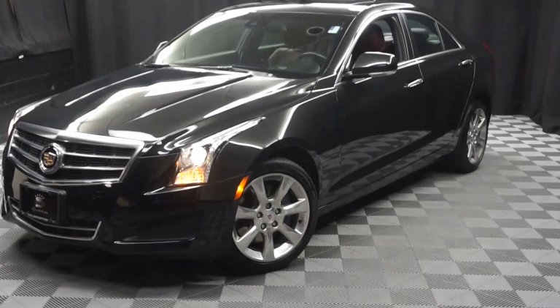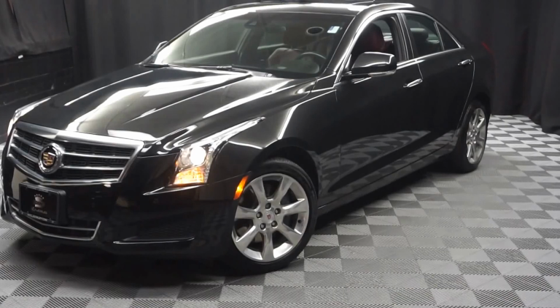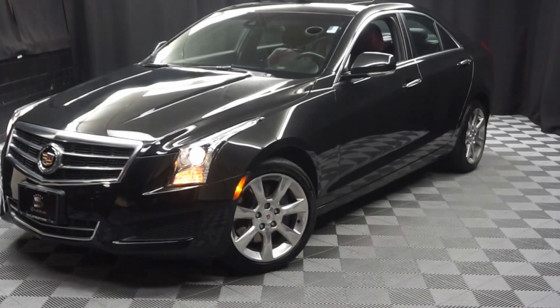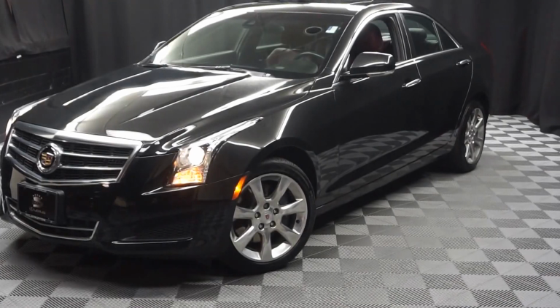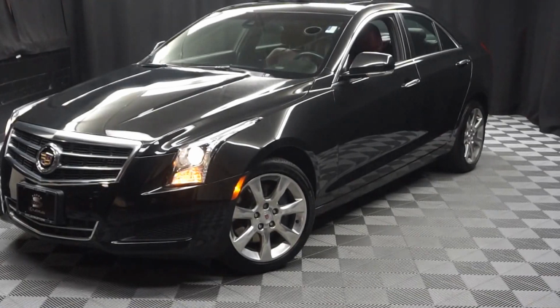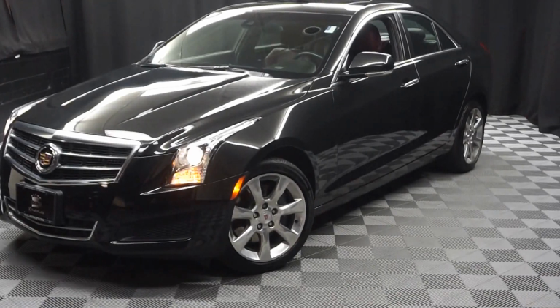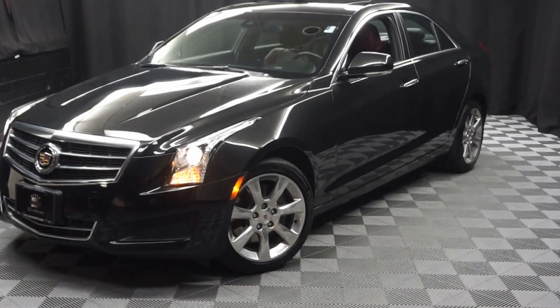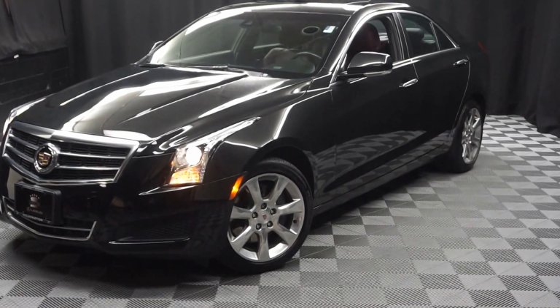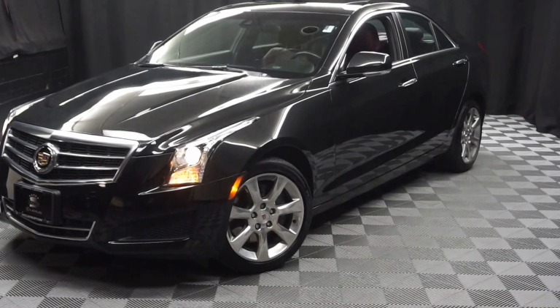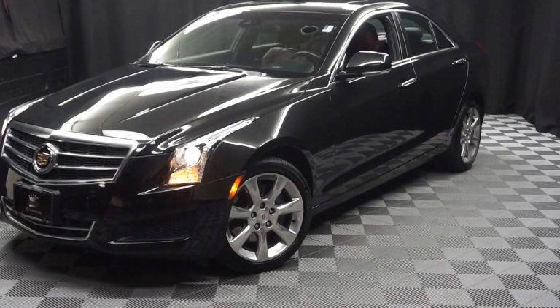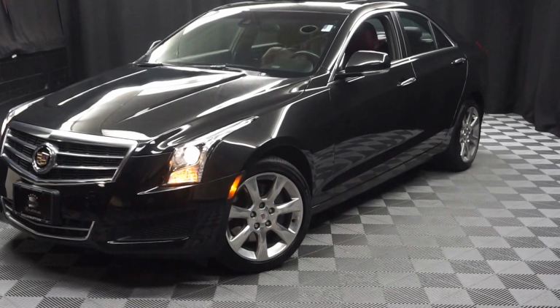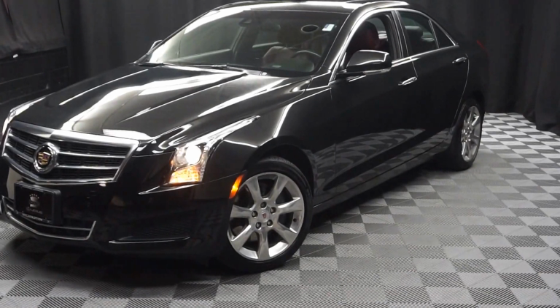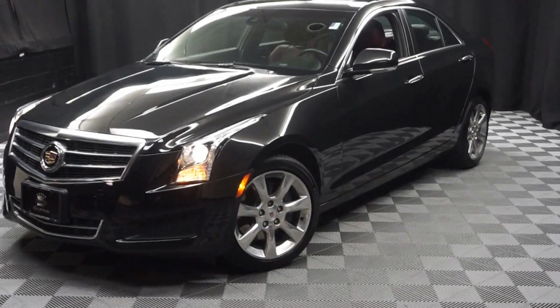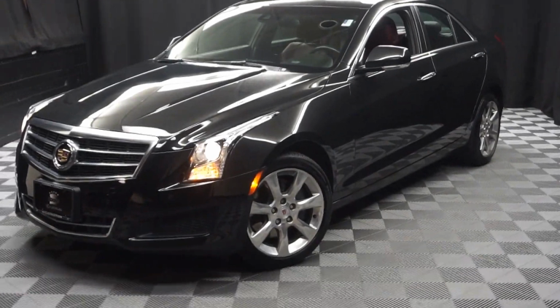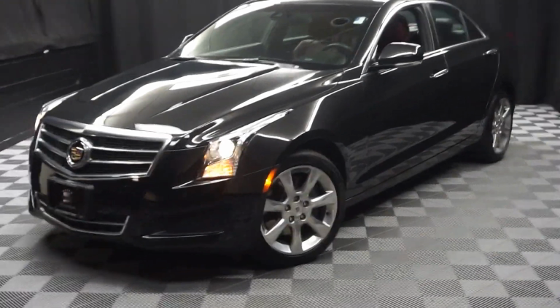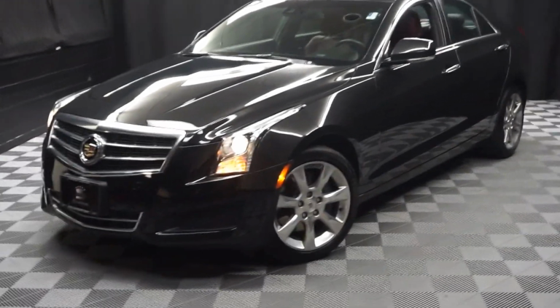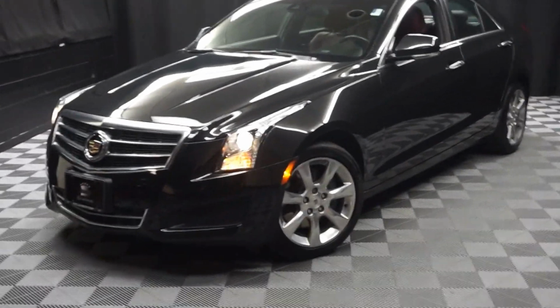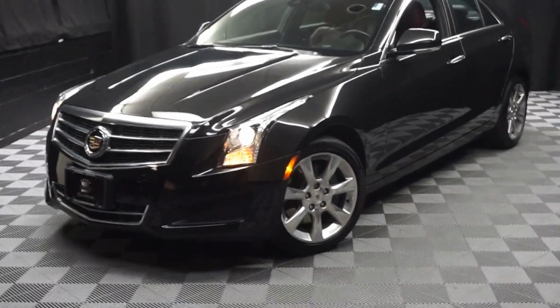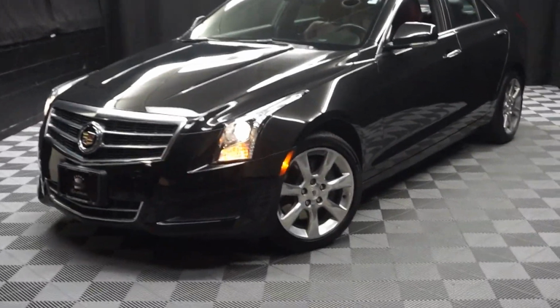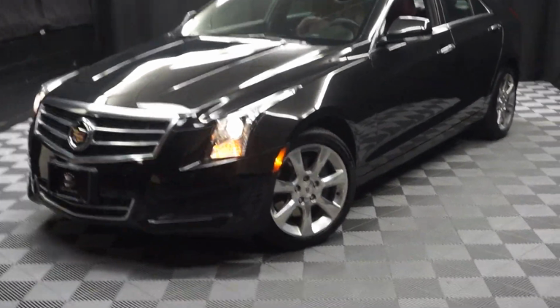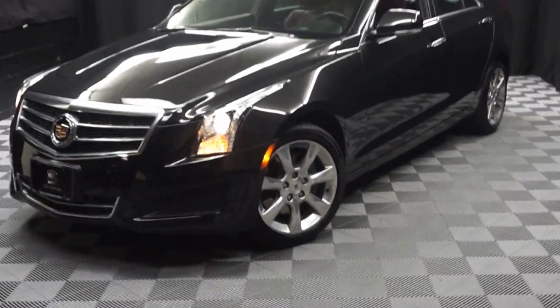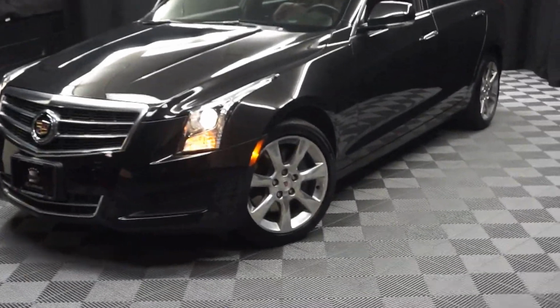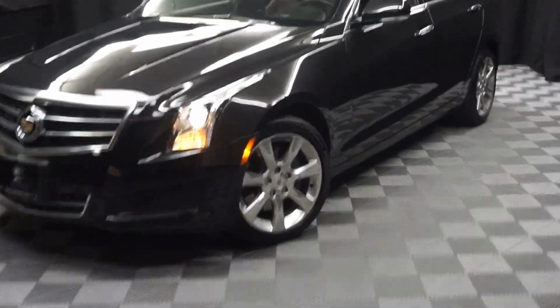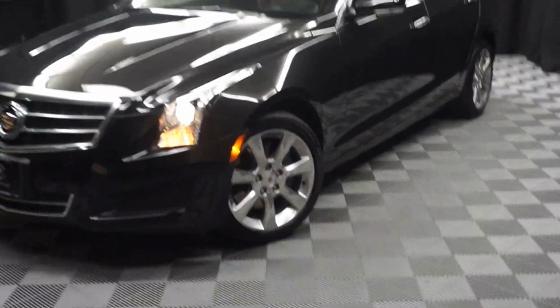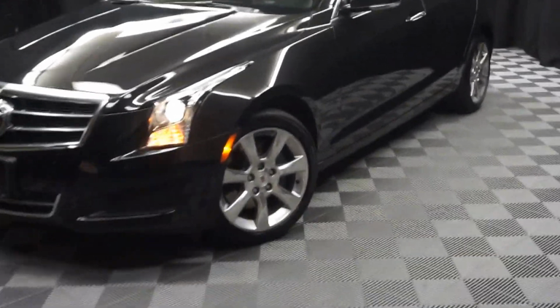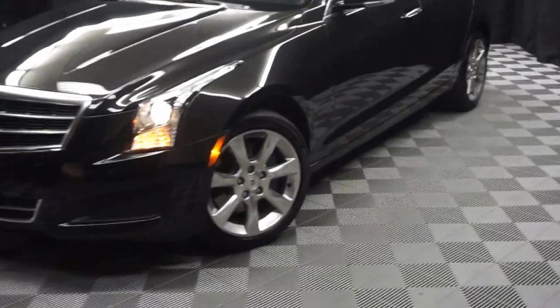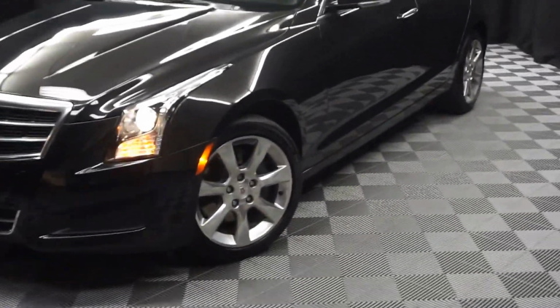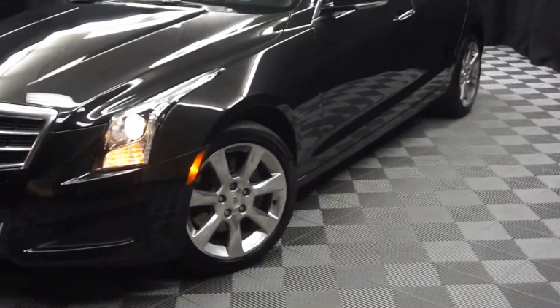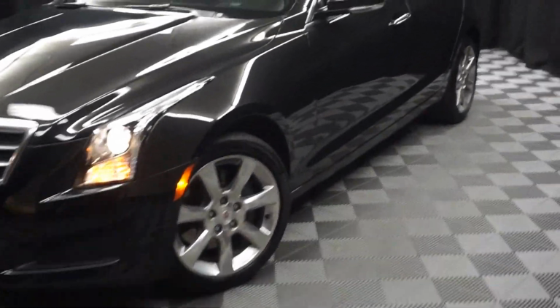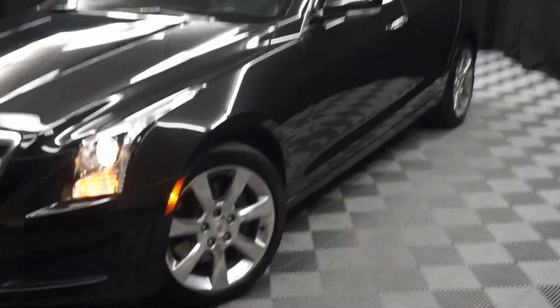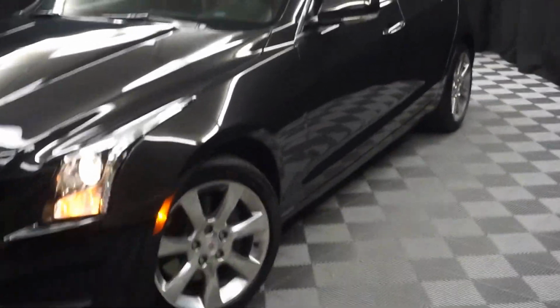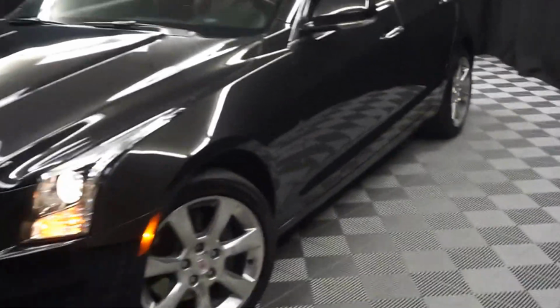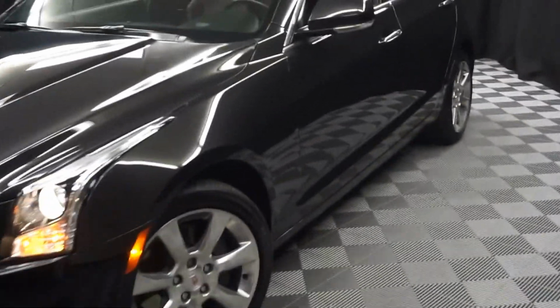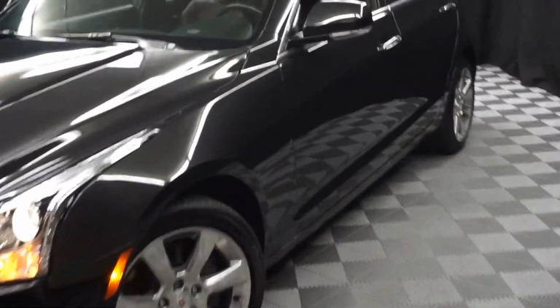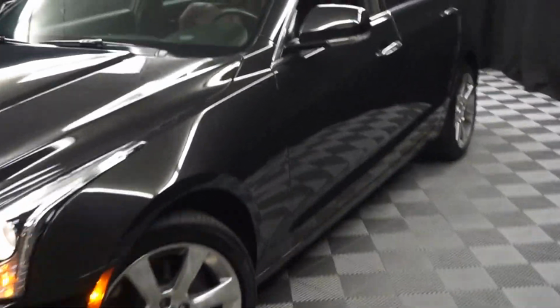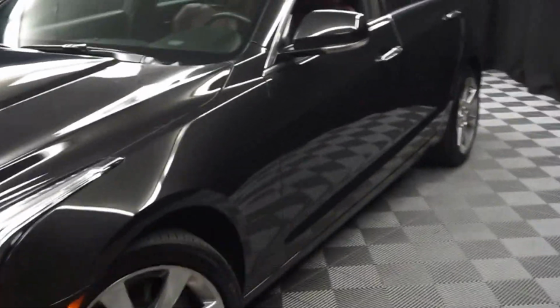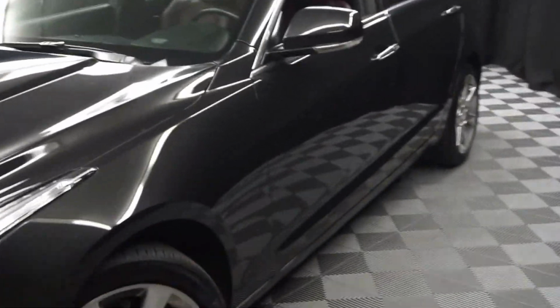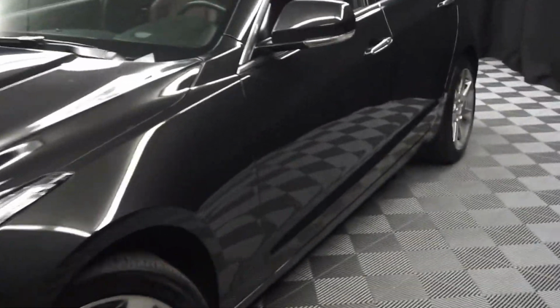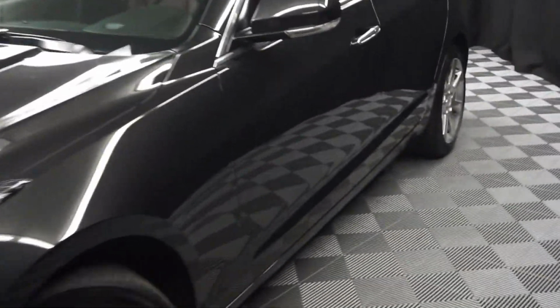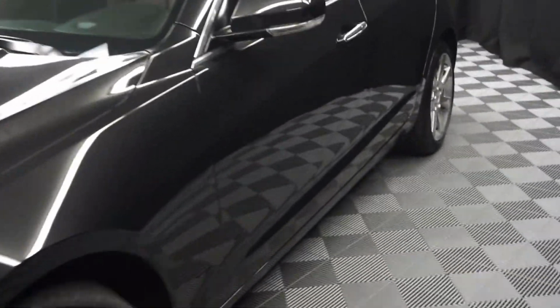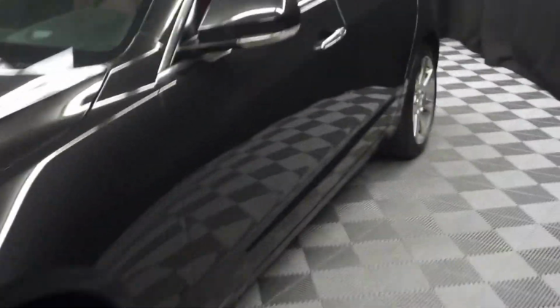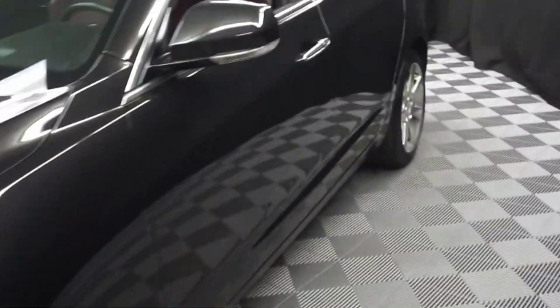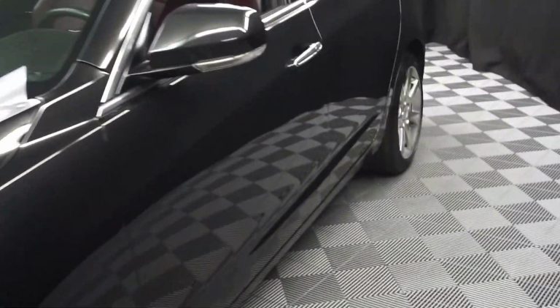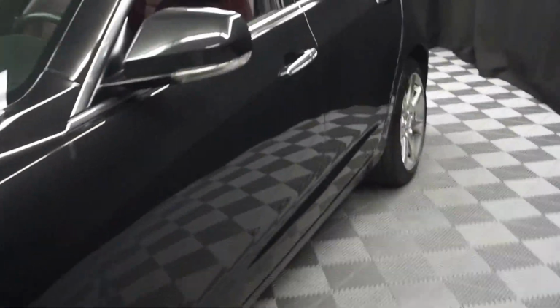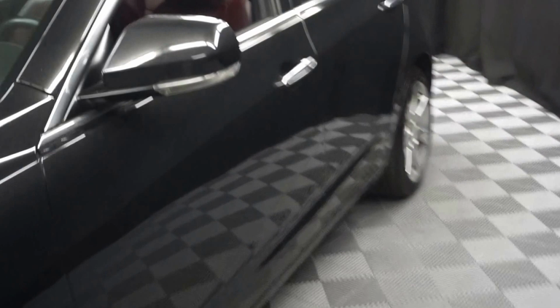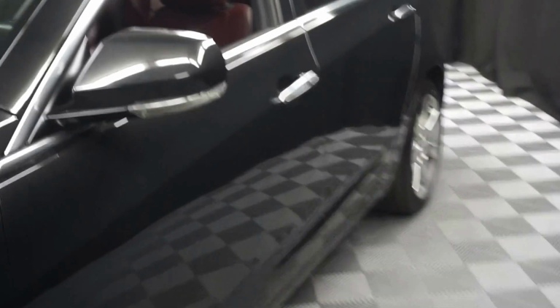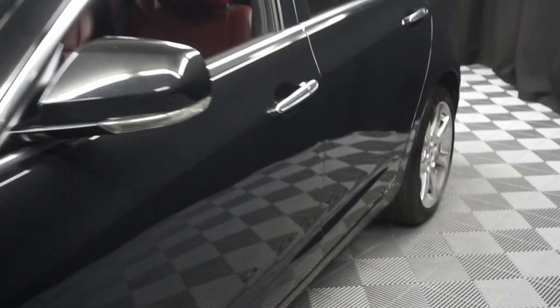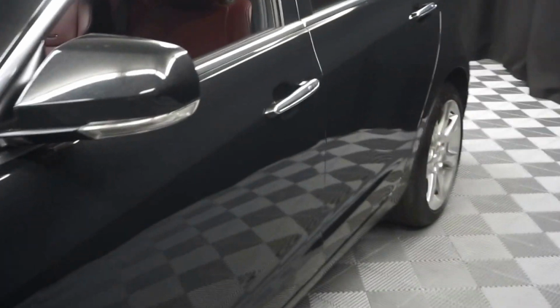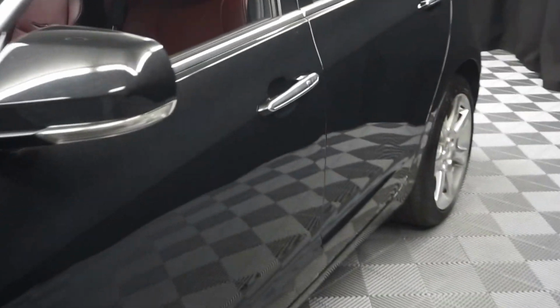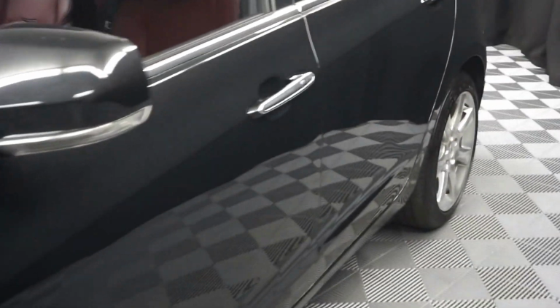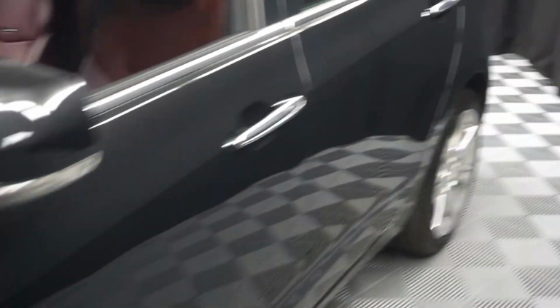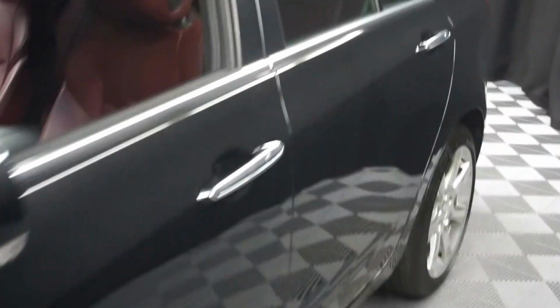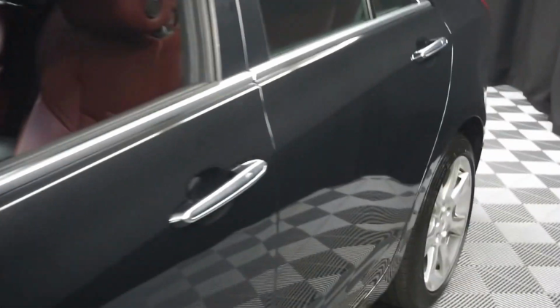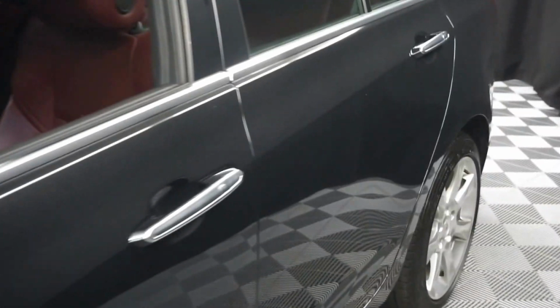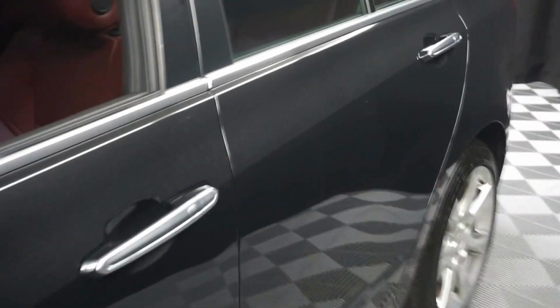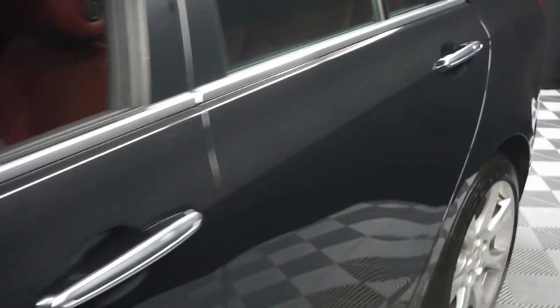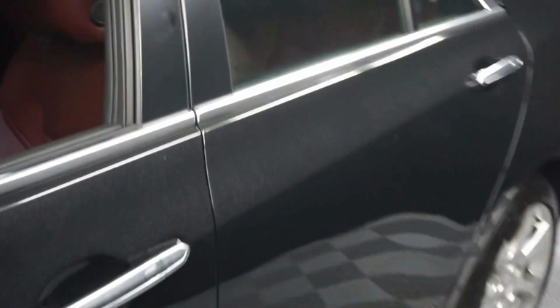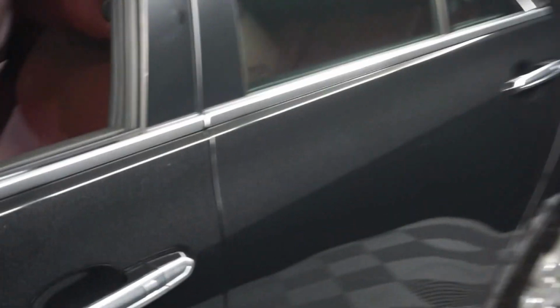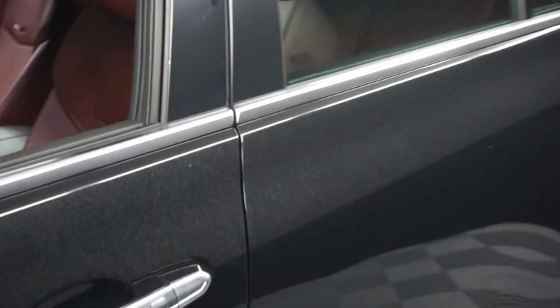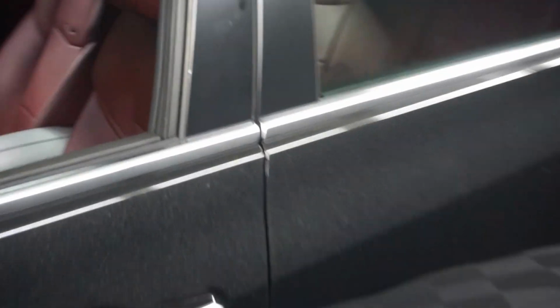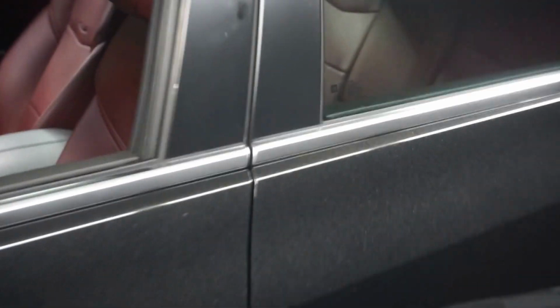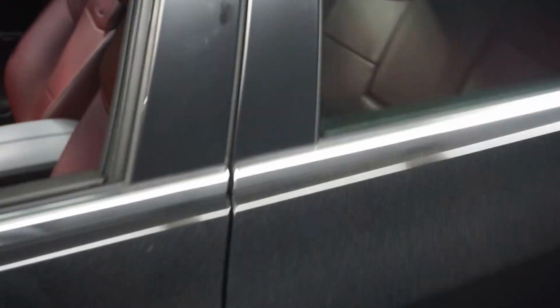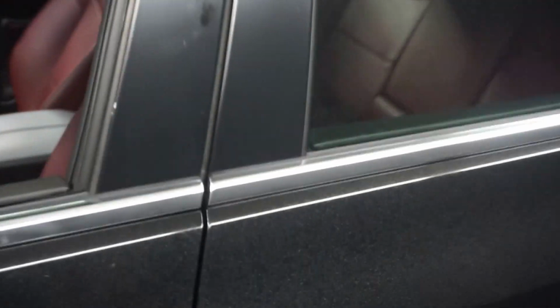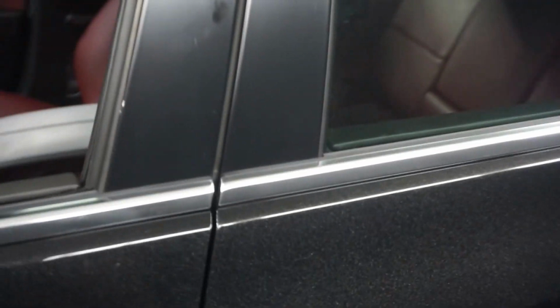All right car shoppers, welcome back to Lexus of Wilmington. Just added to our inventory, this is a 2014 Cadillac ATS.